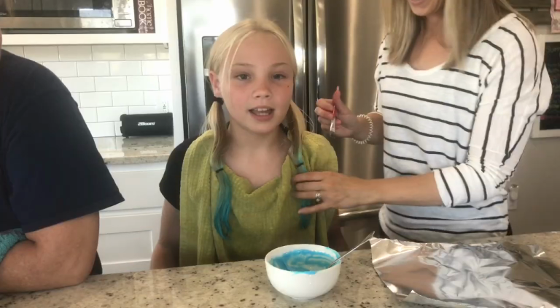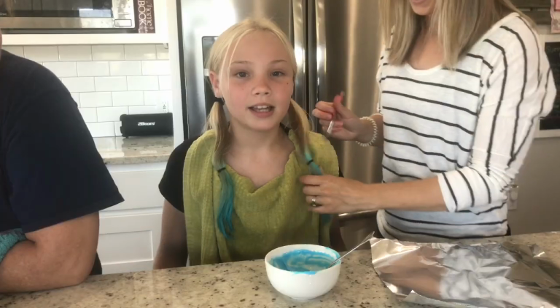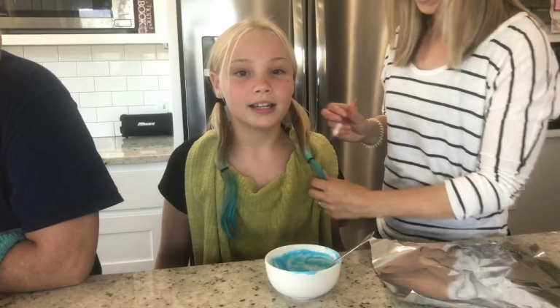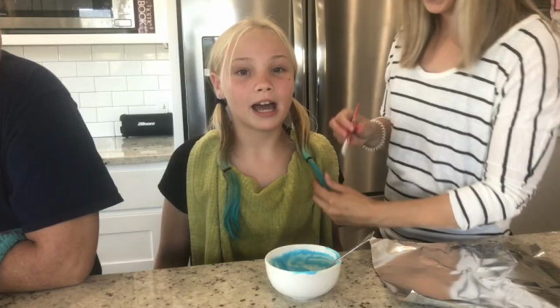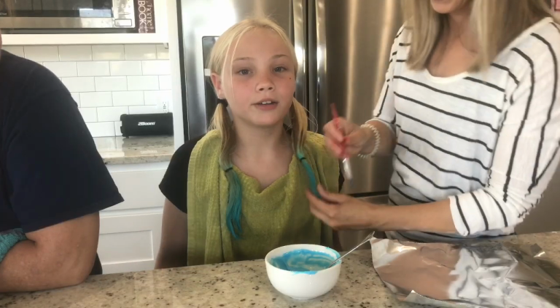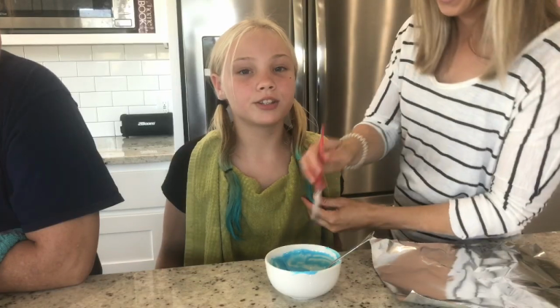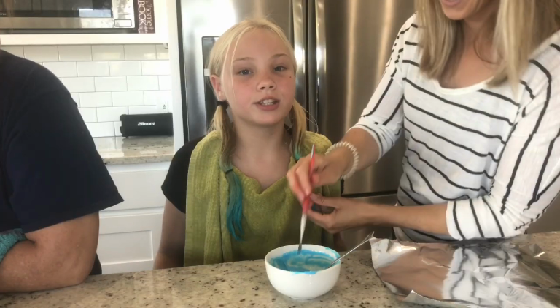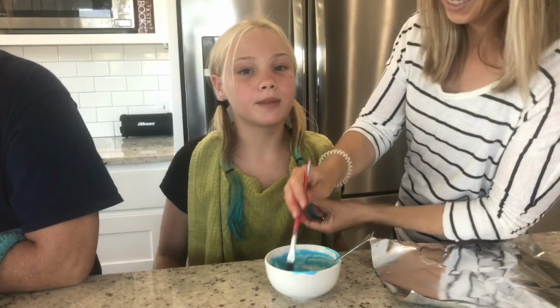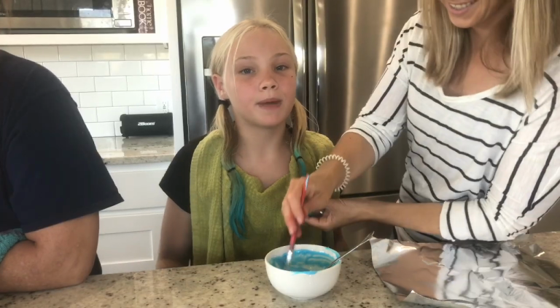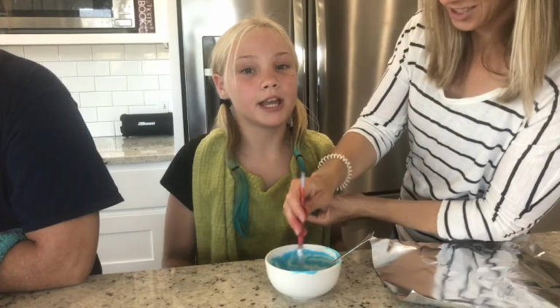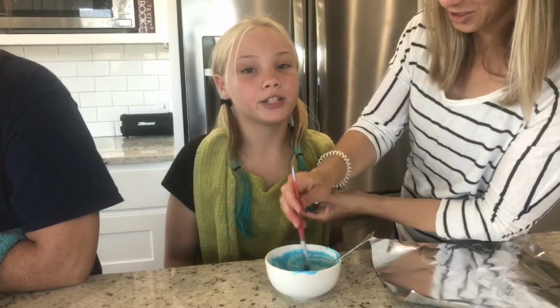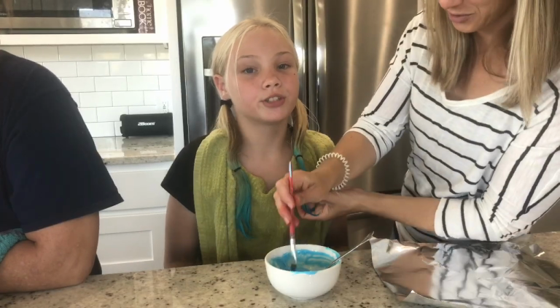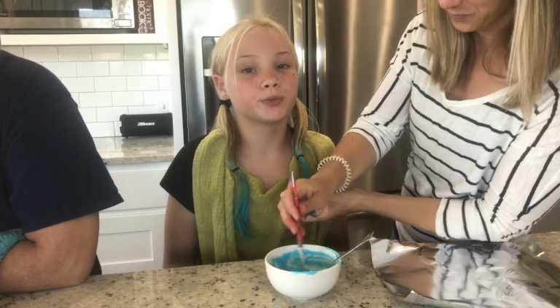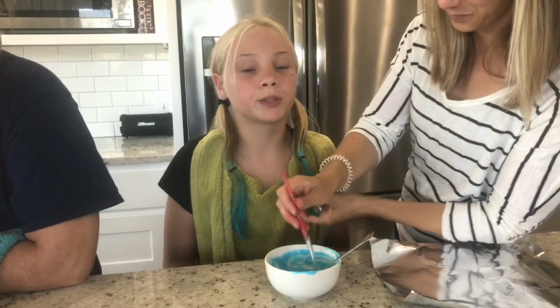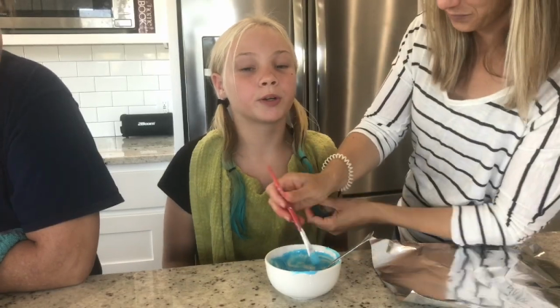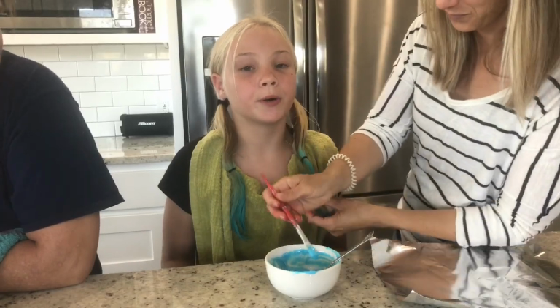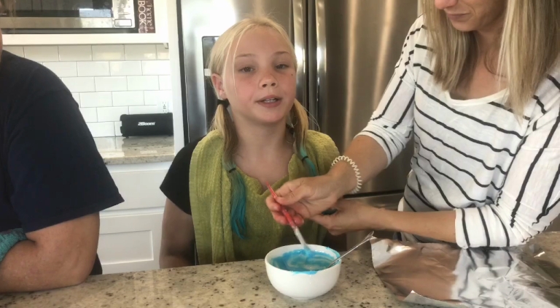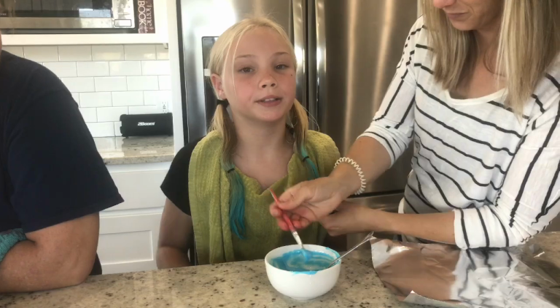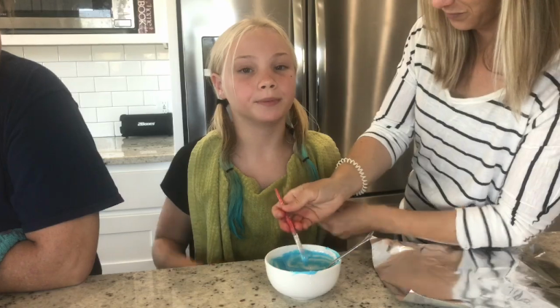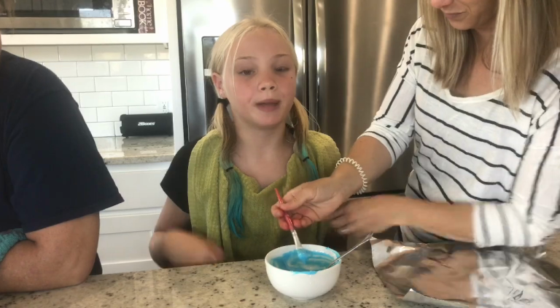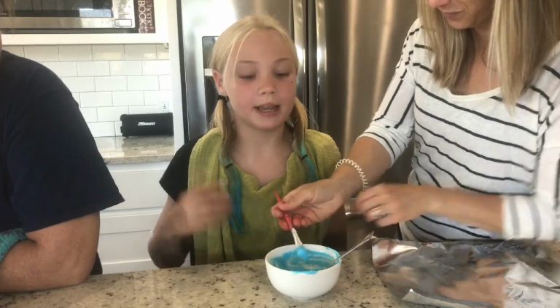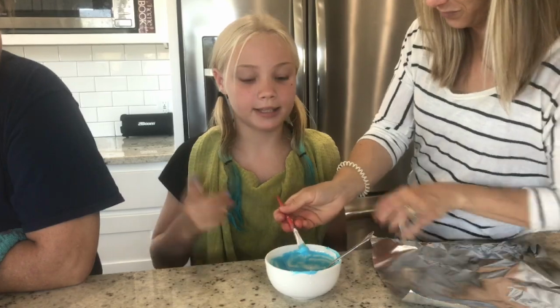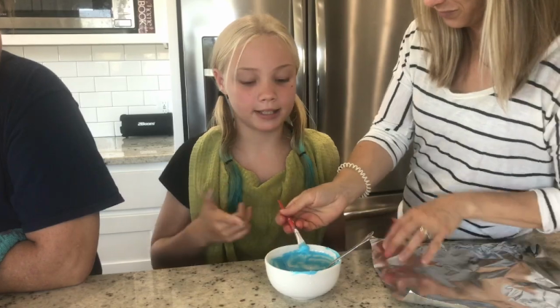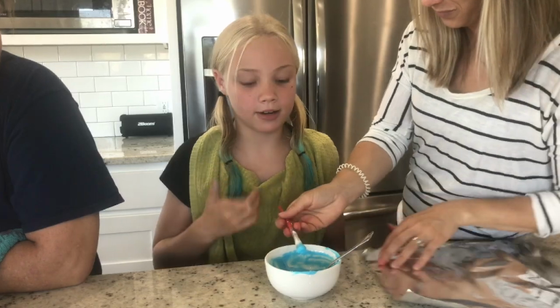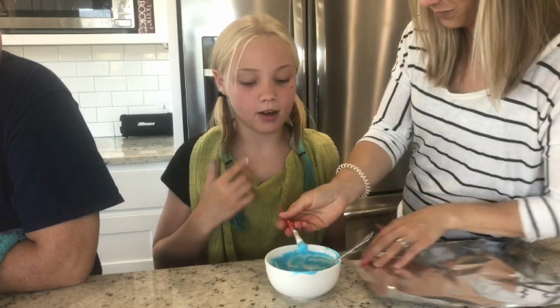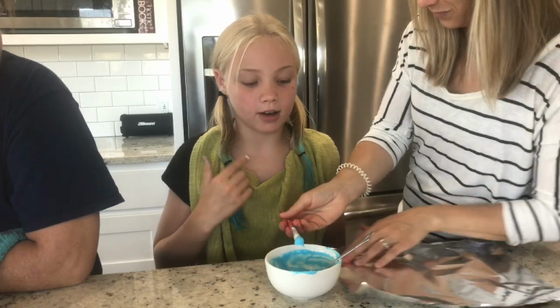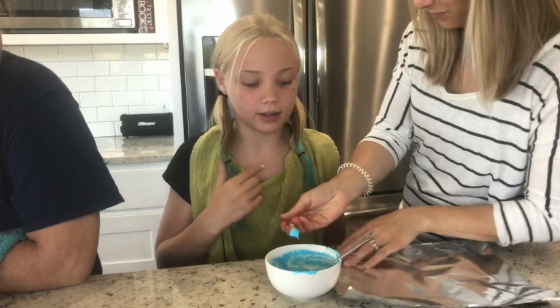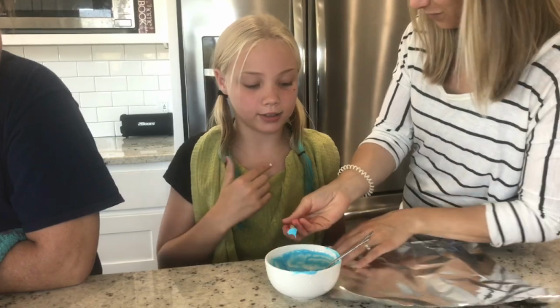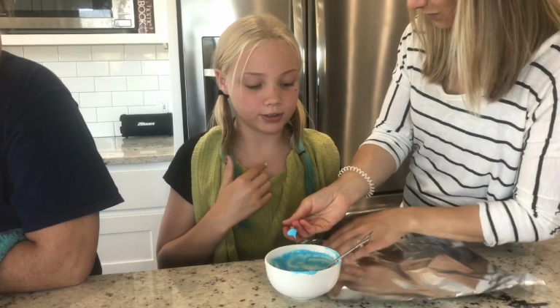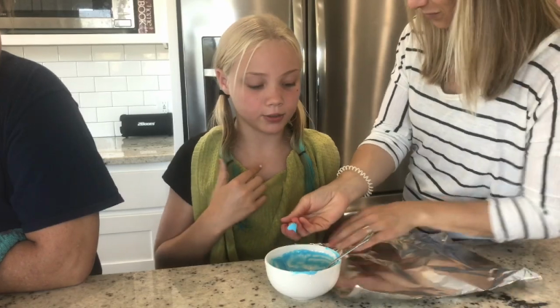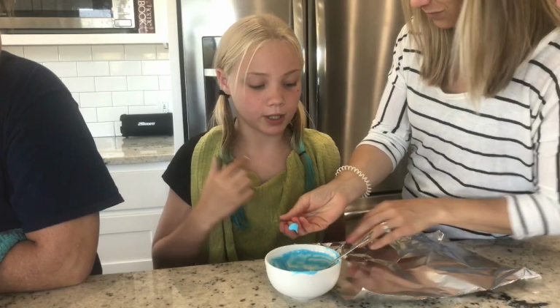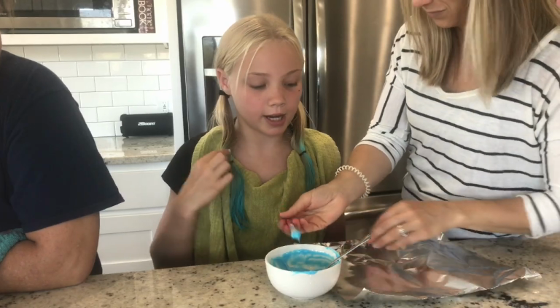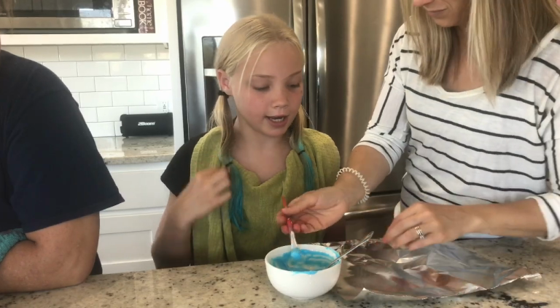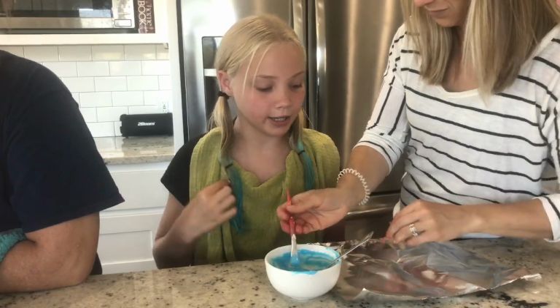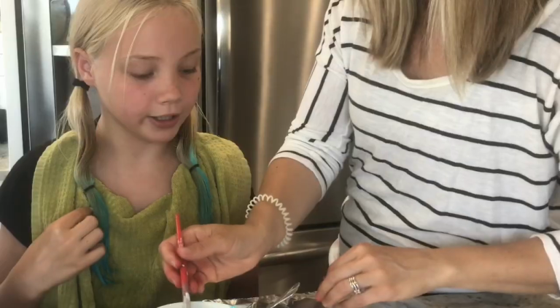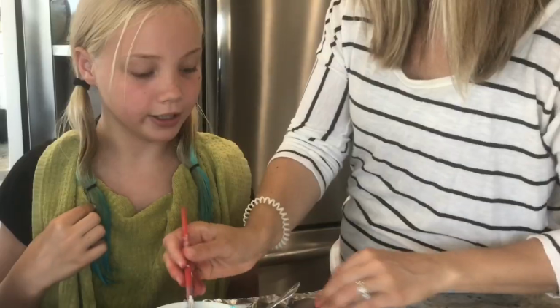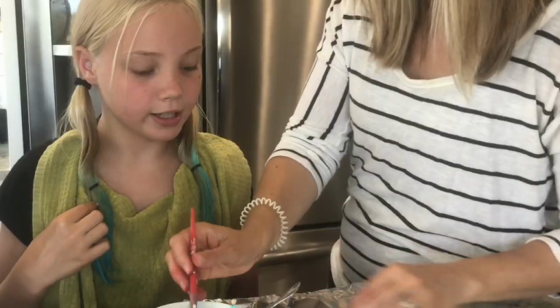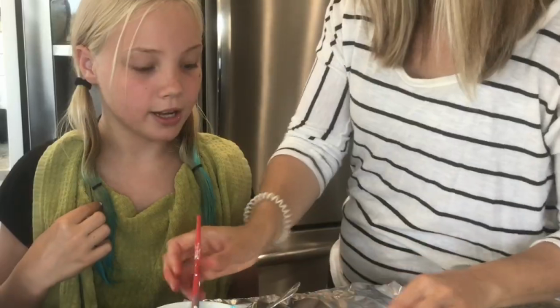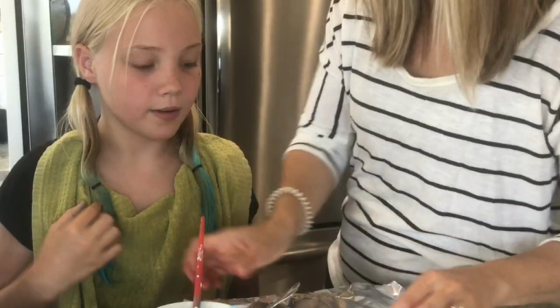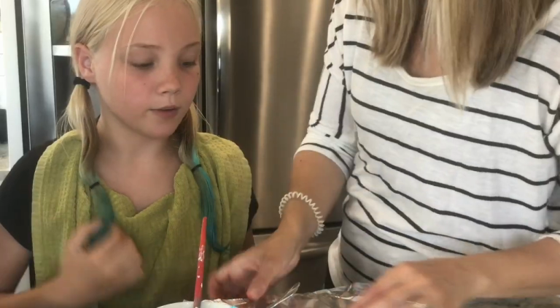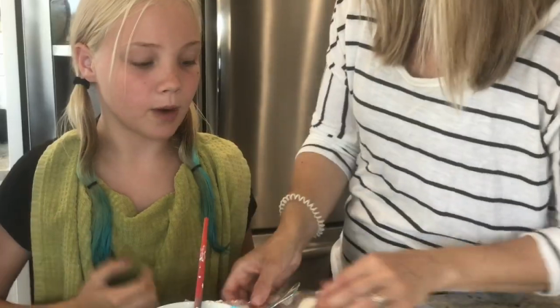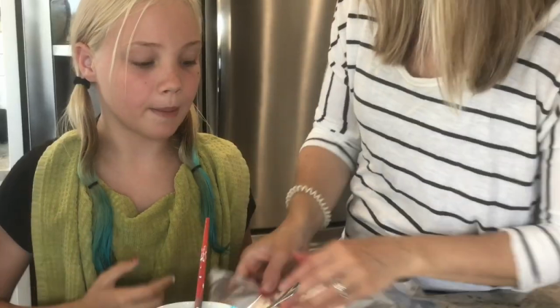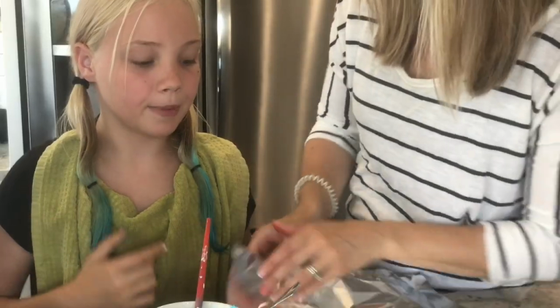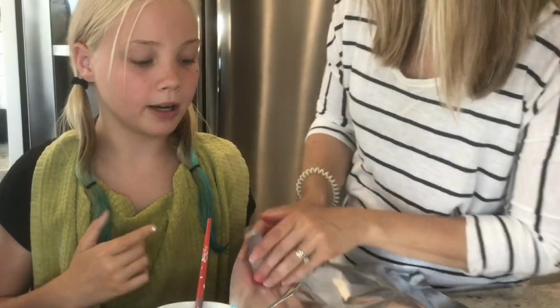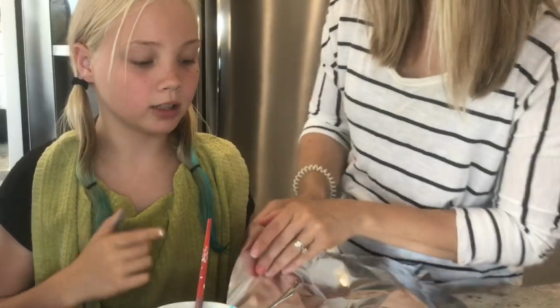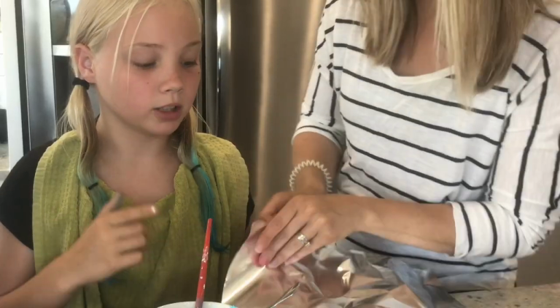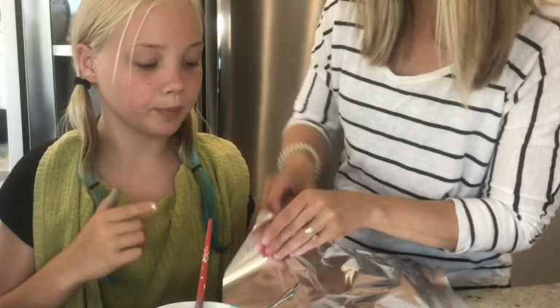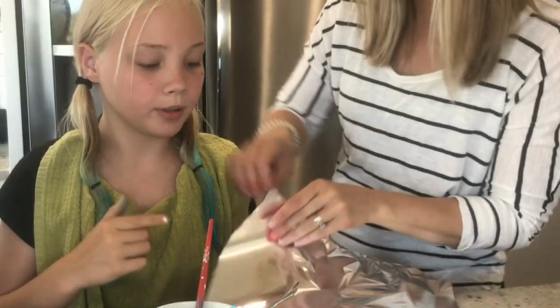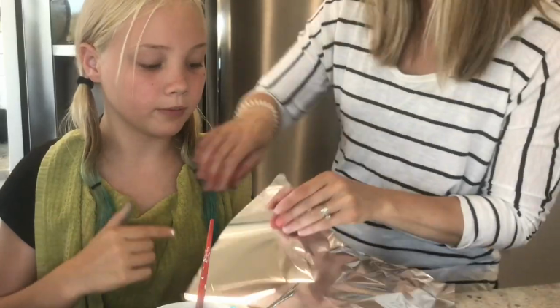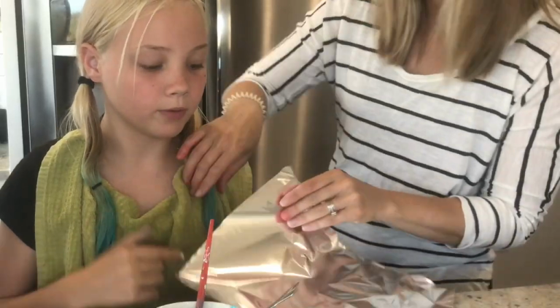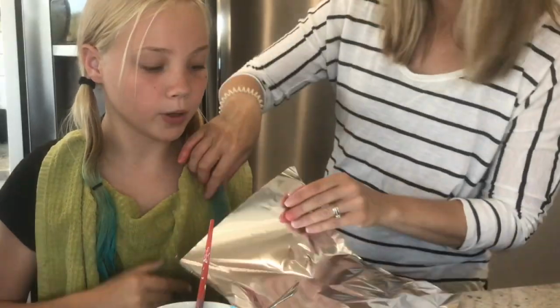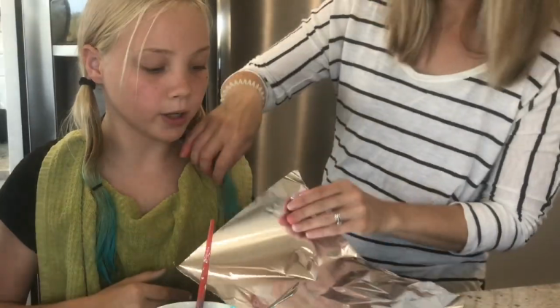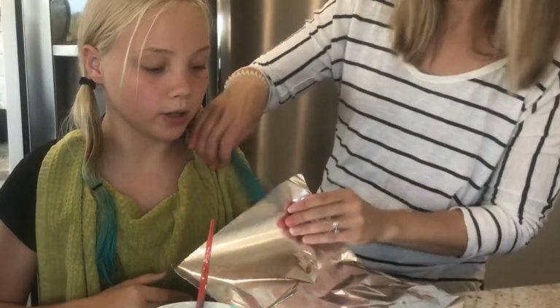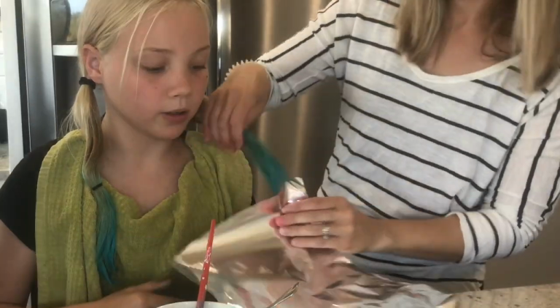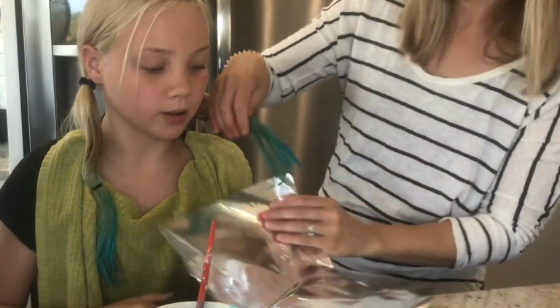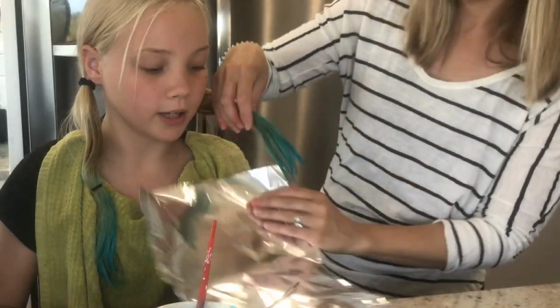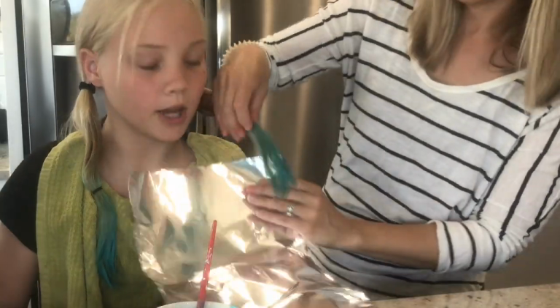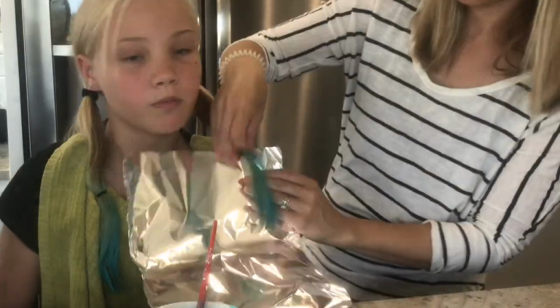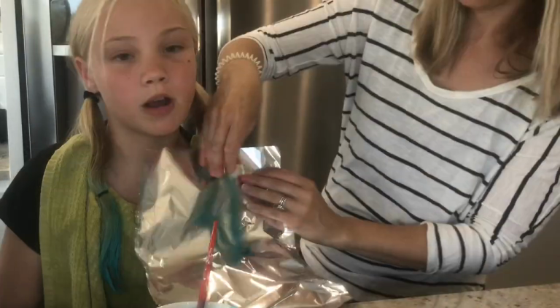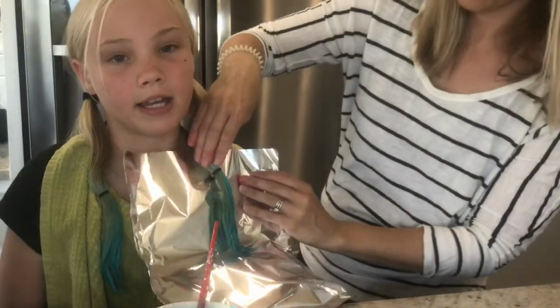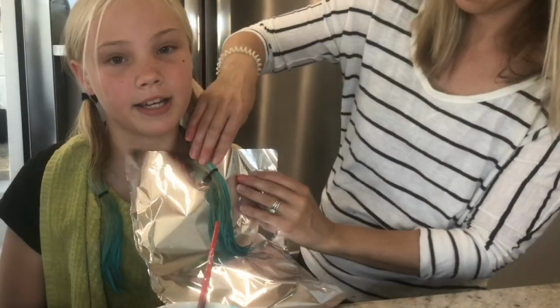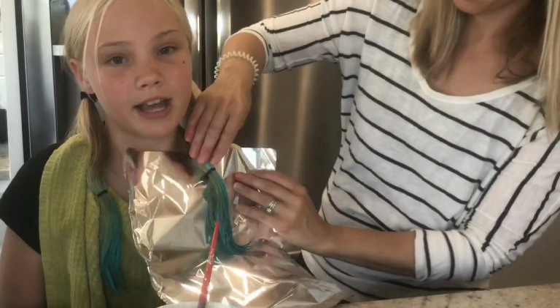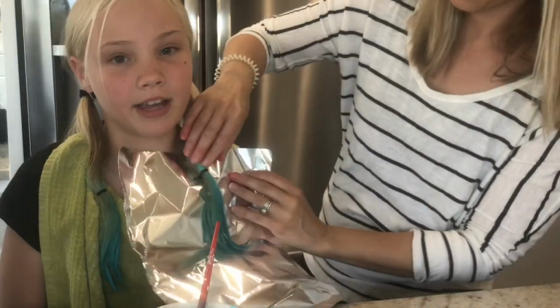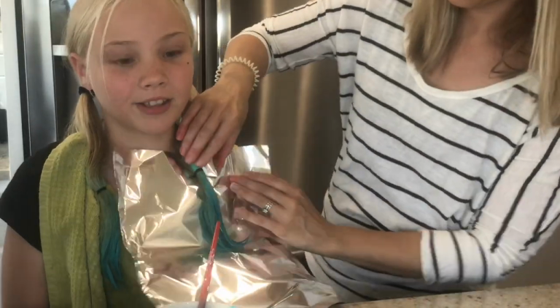Now using the paste, we're going to paste it onto our hair, wrap it in aluminum foil, and wait a day.